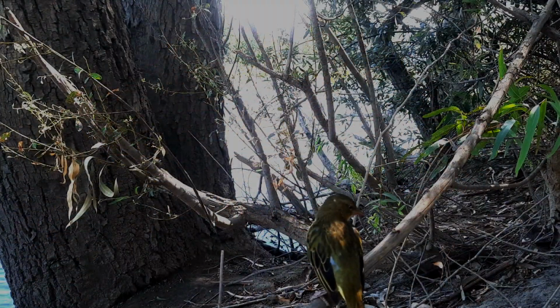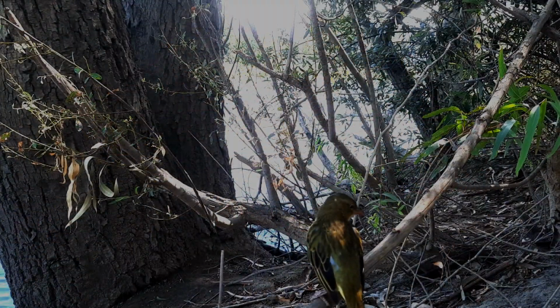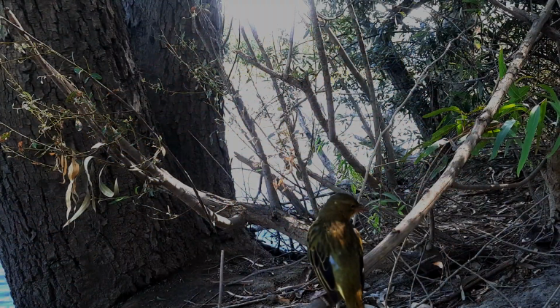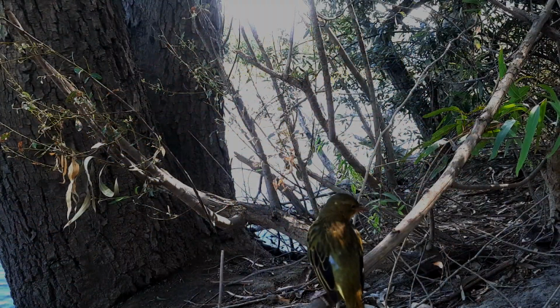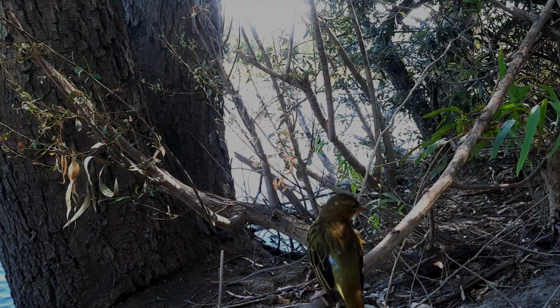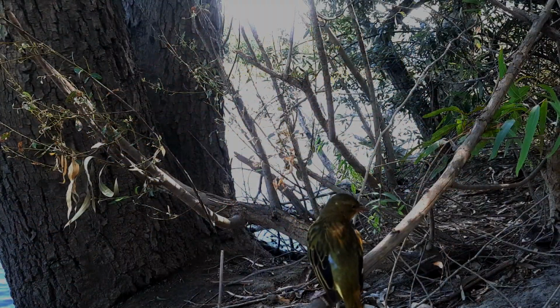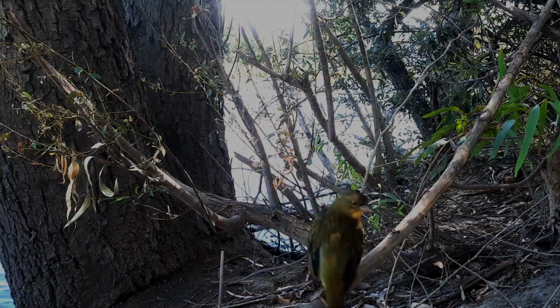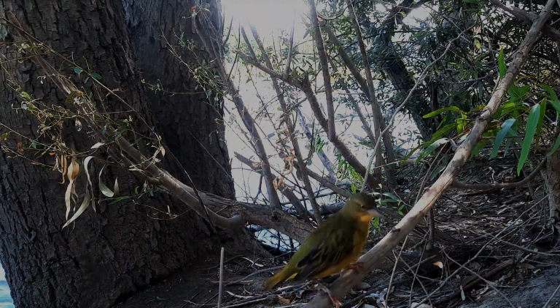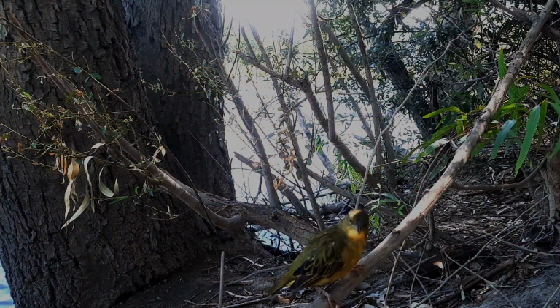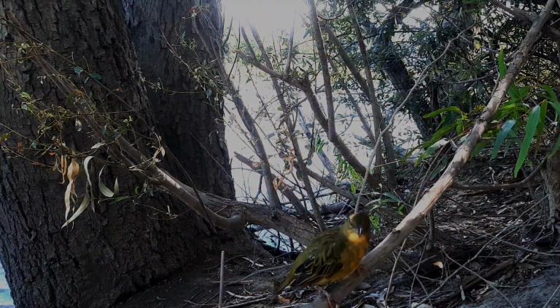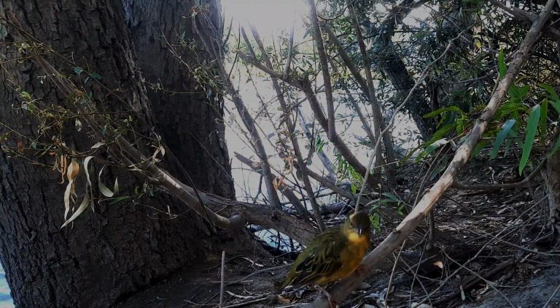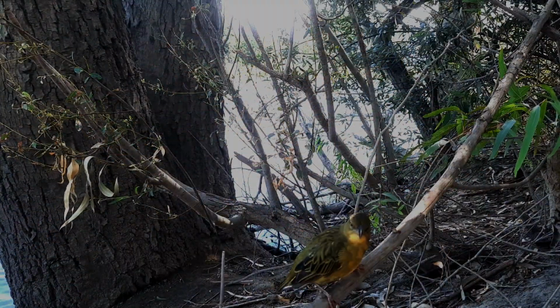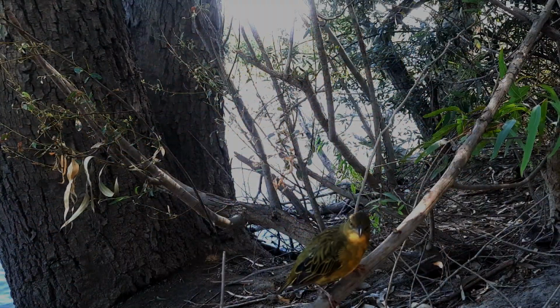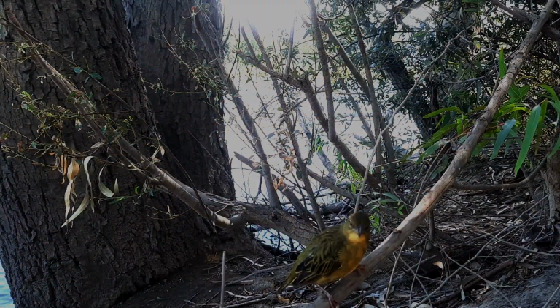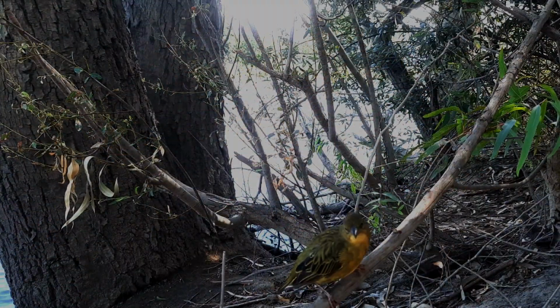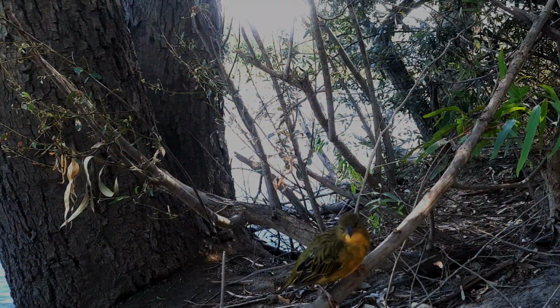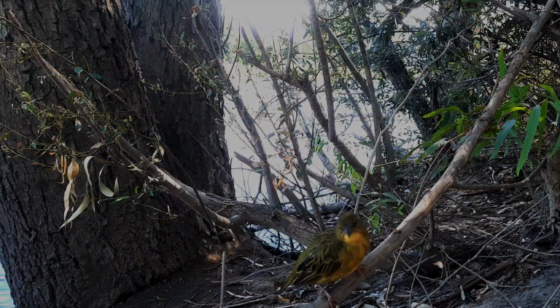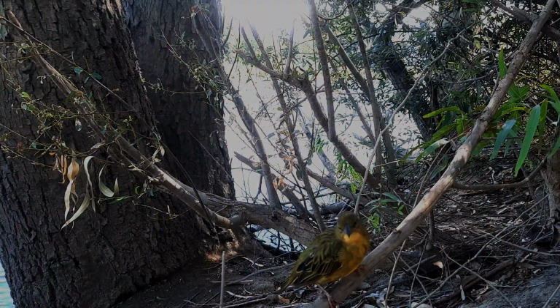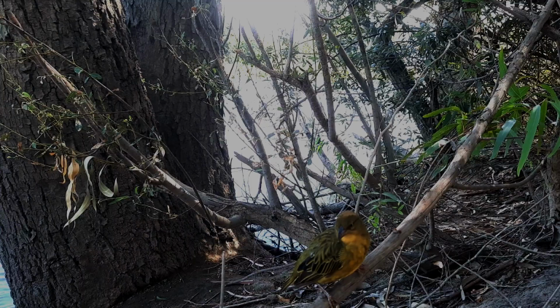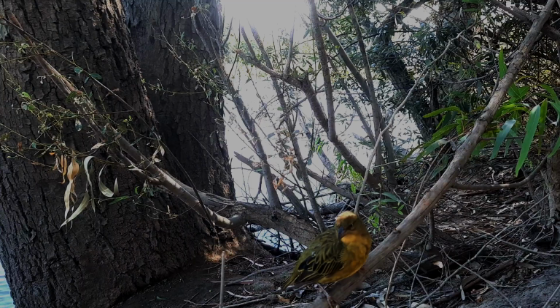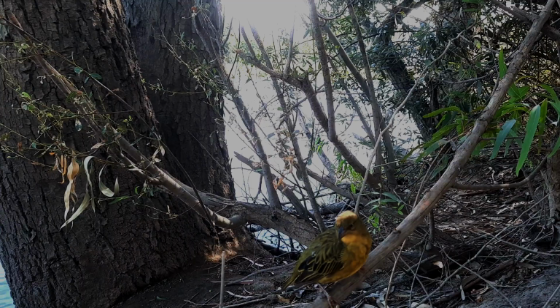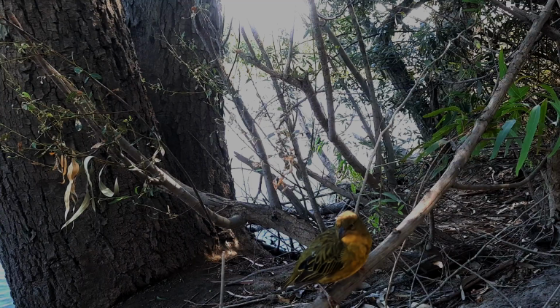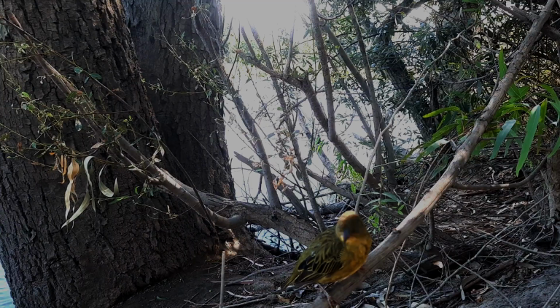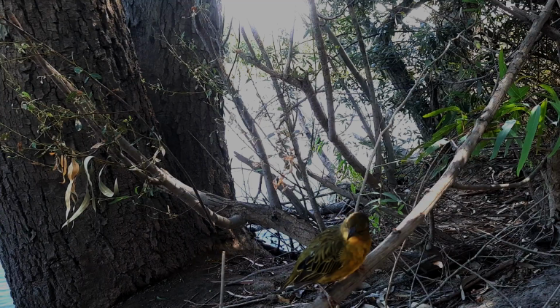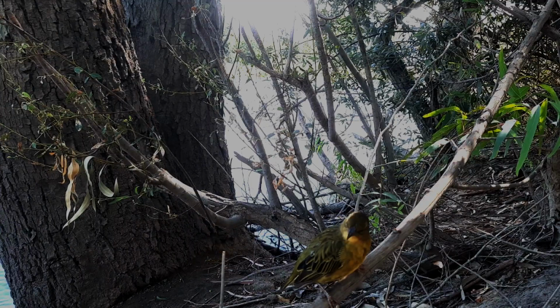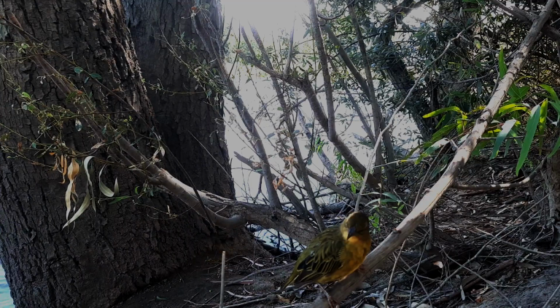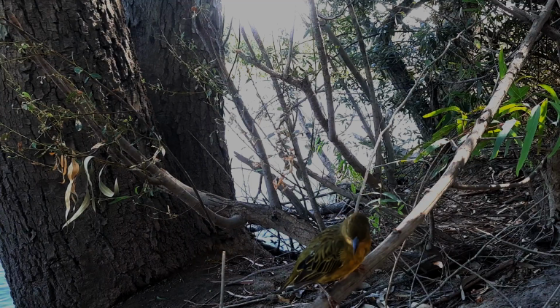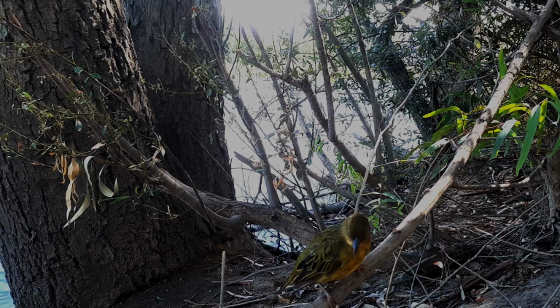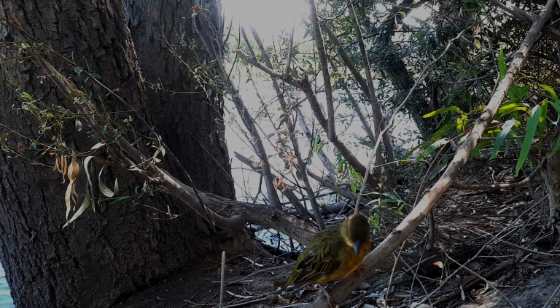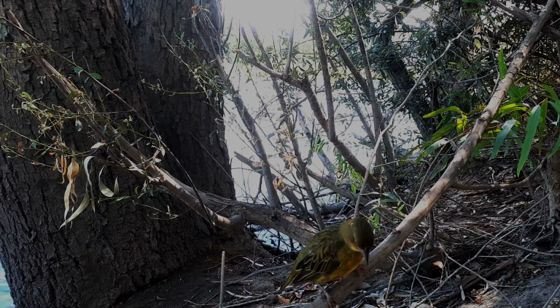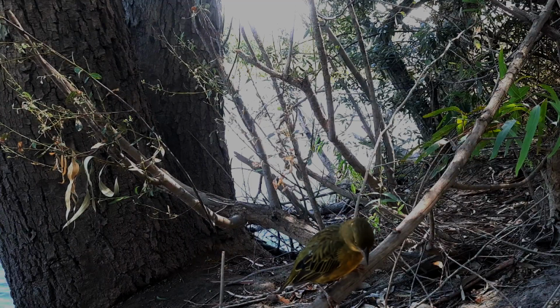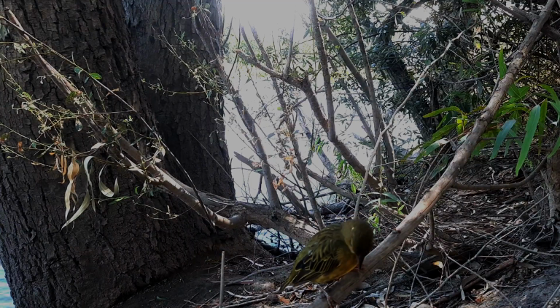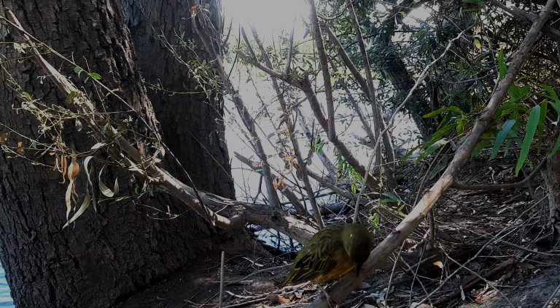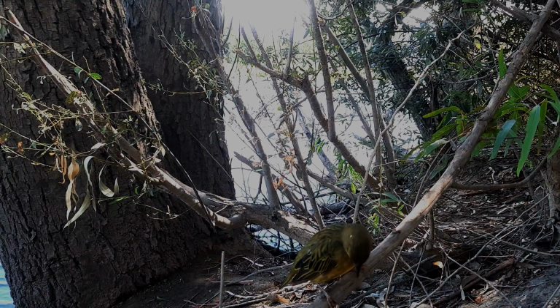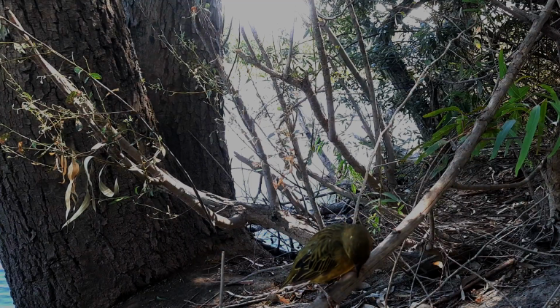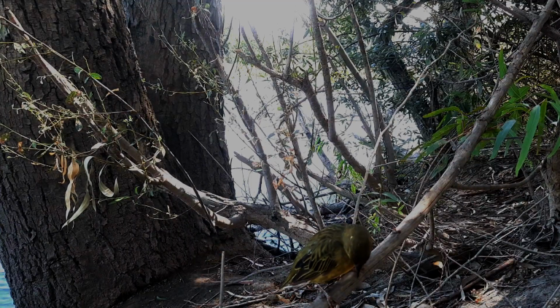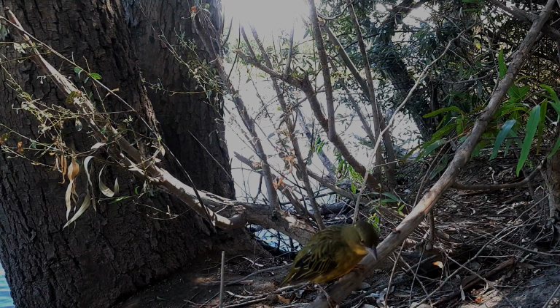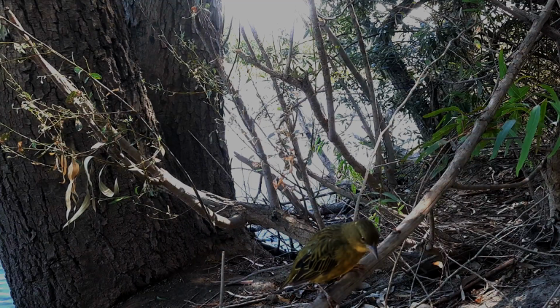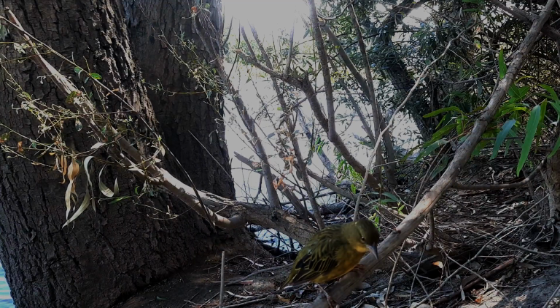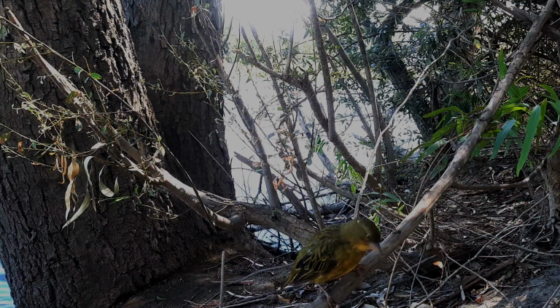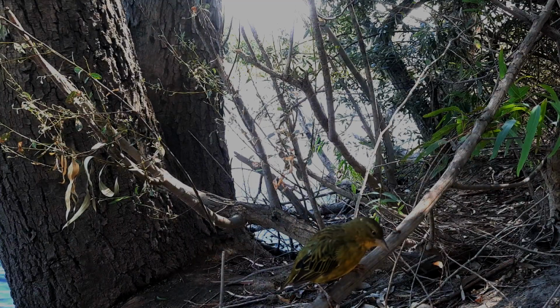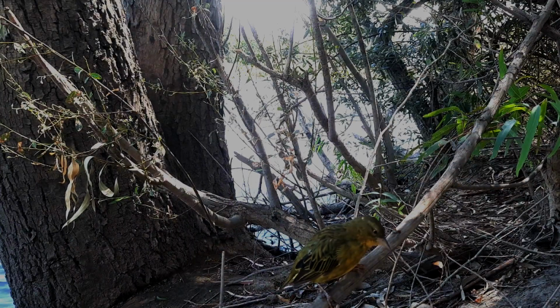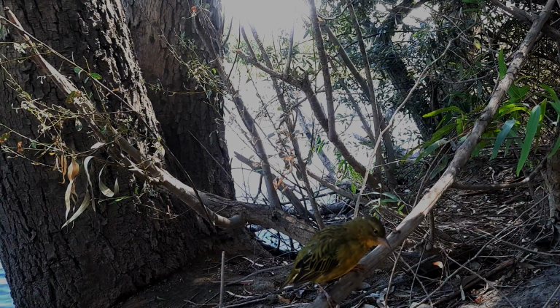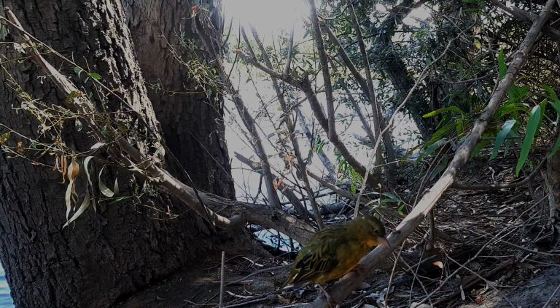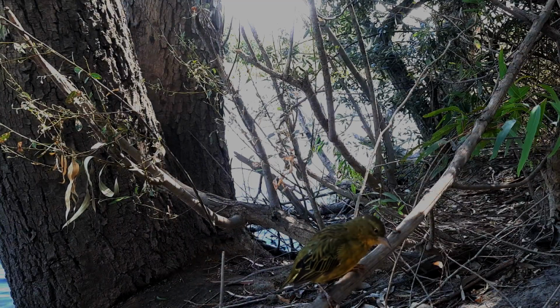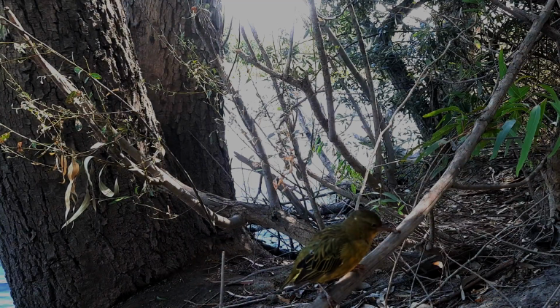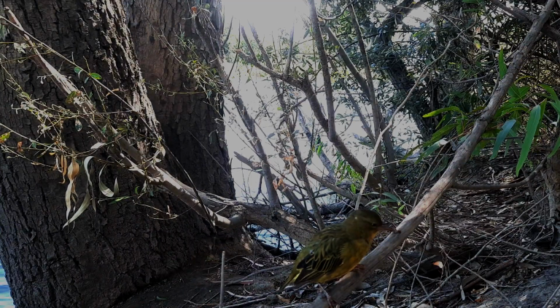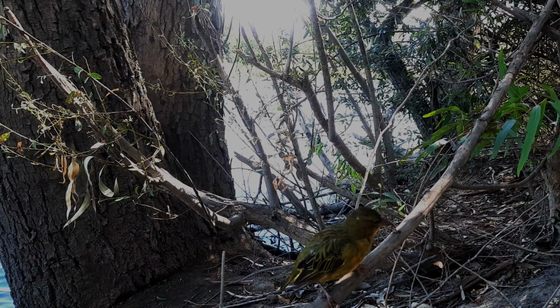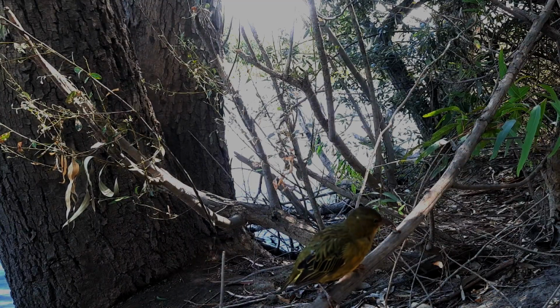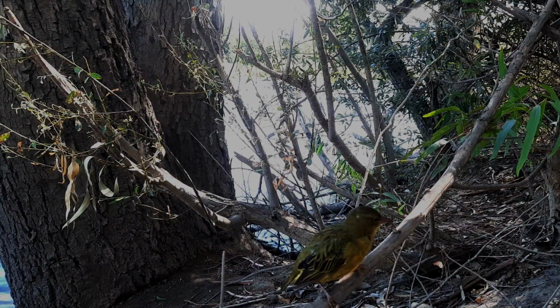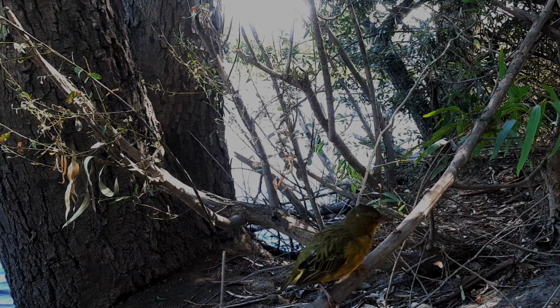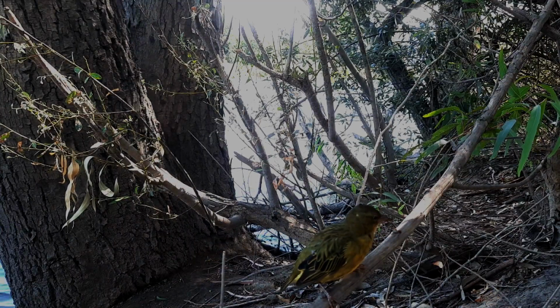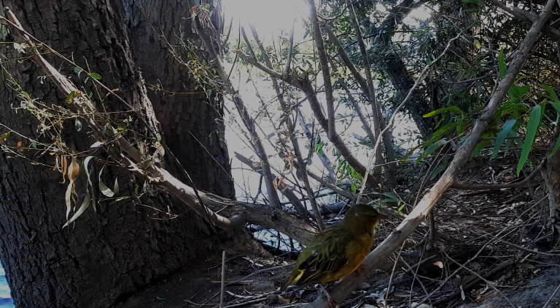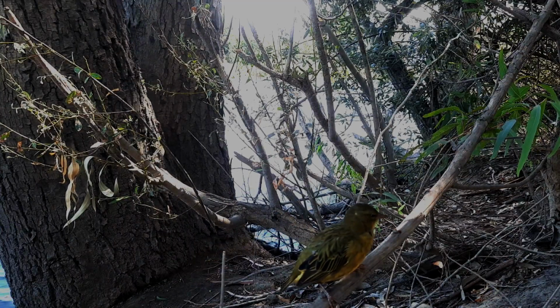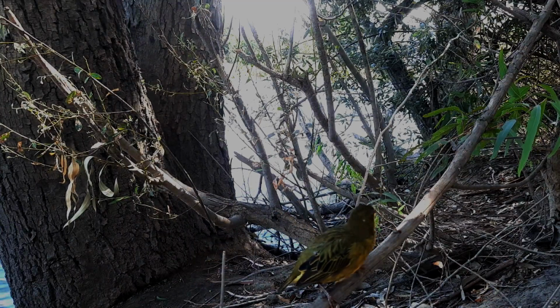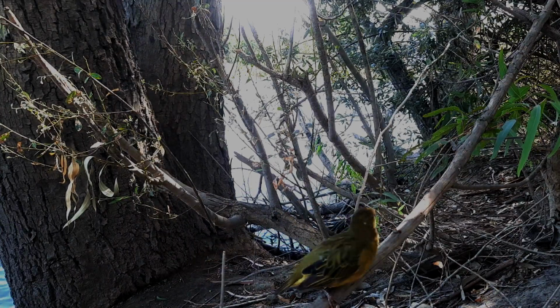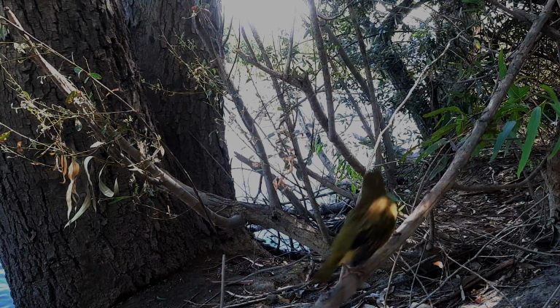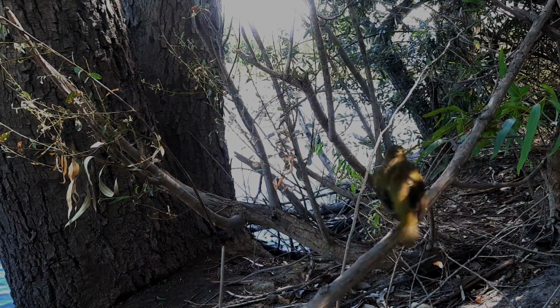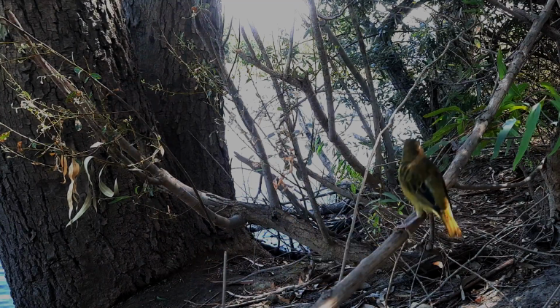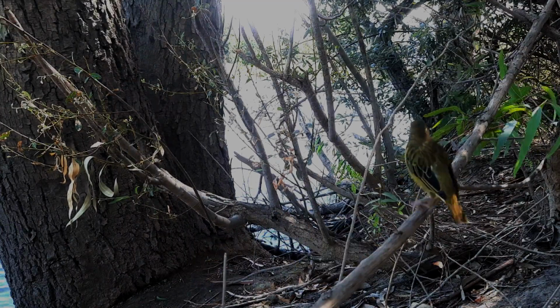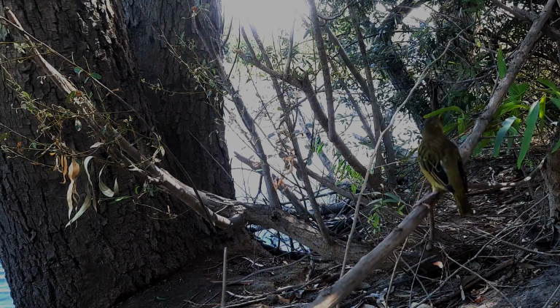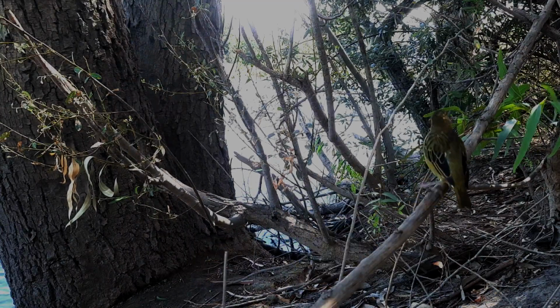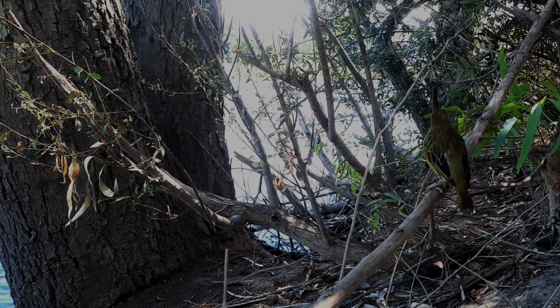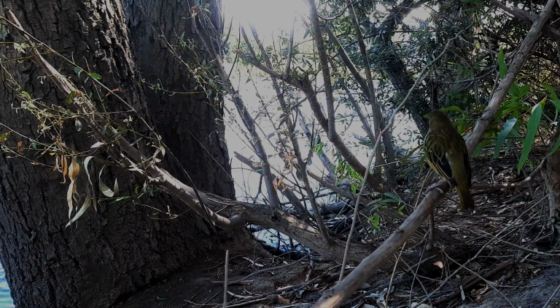There is quite a variety of bird life to see, so for all you bird watchers out there, remember to bring your binoculars along.